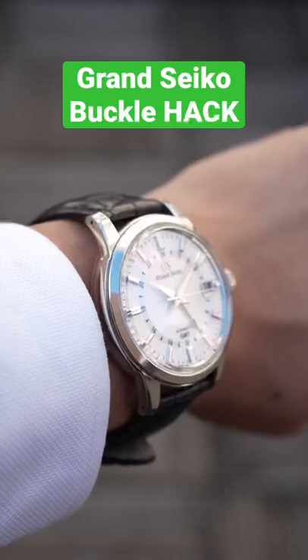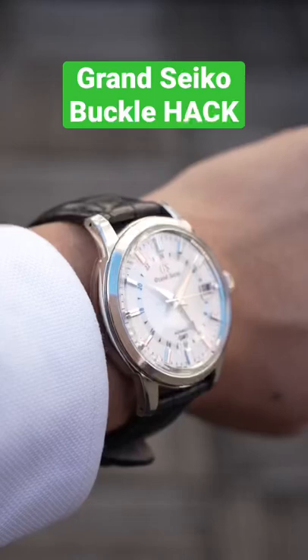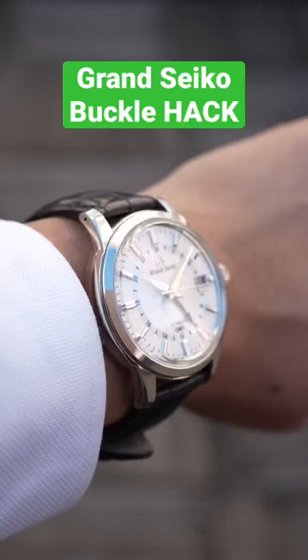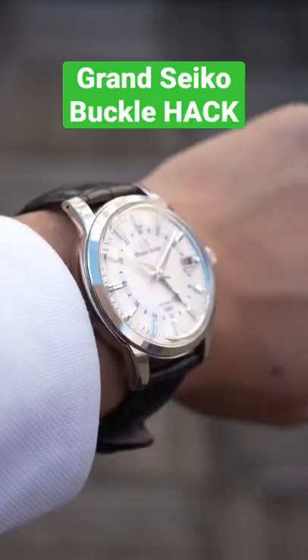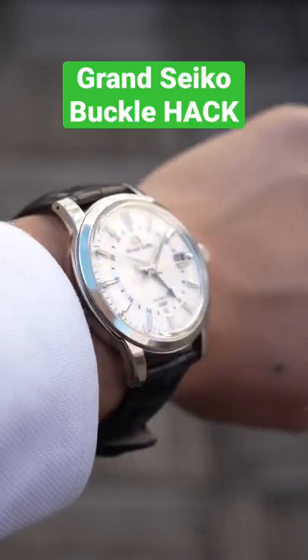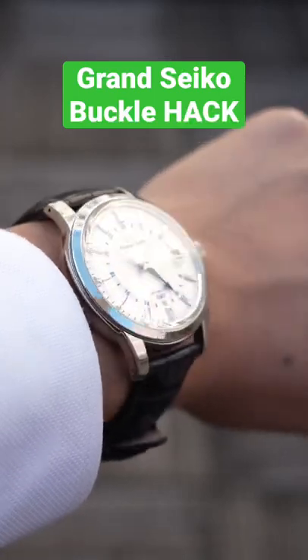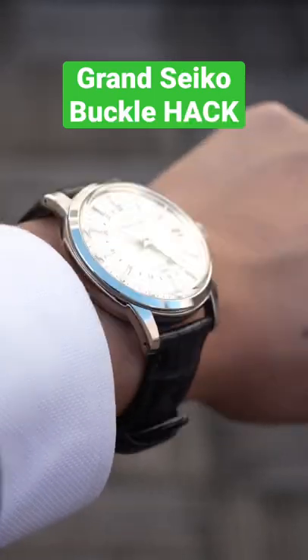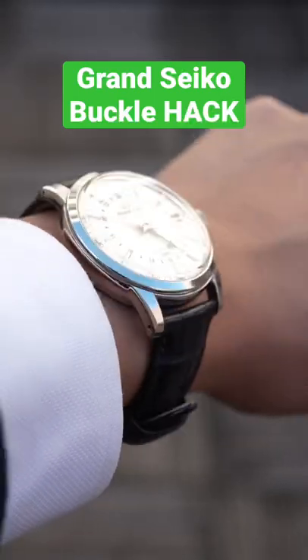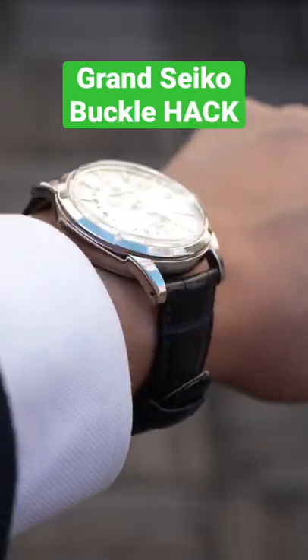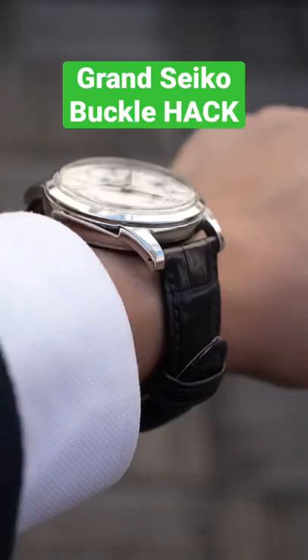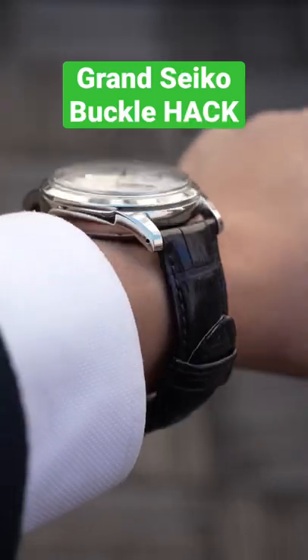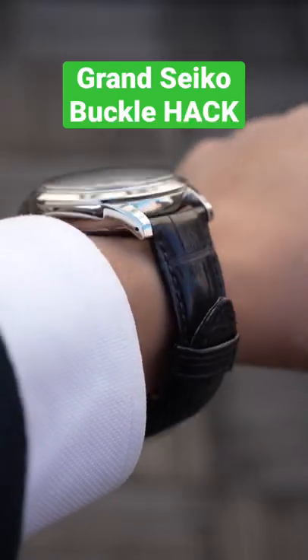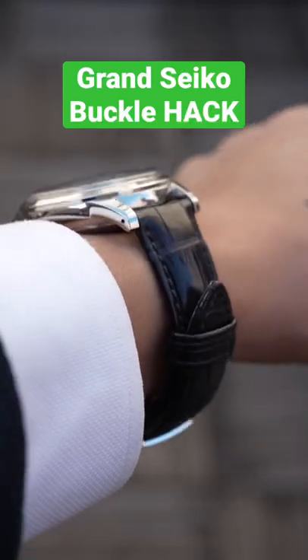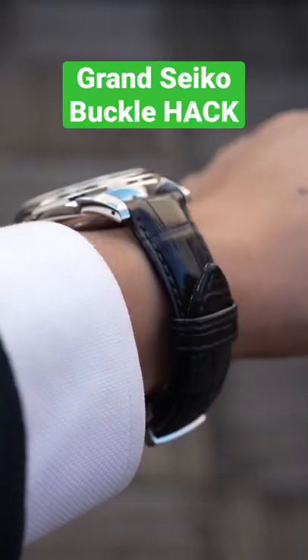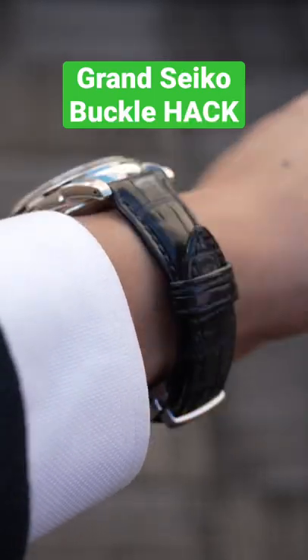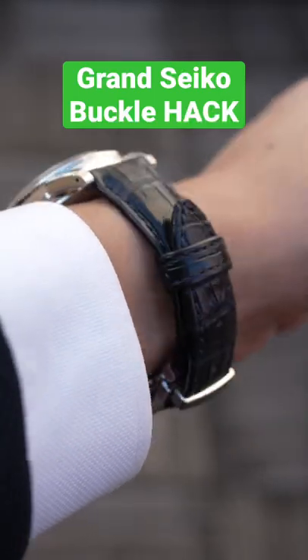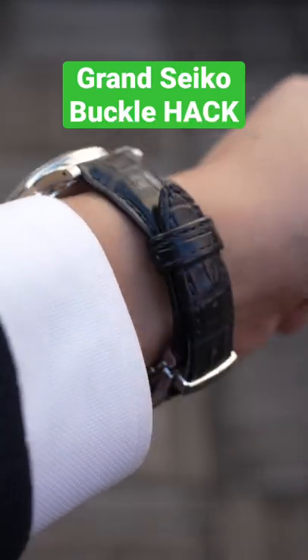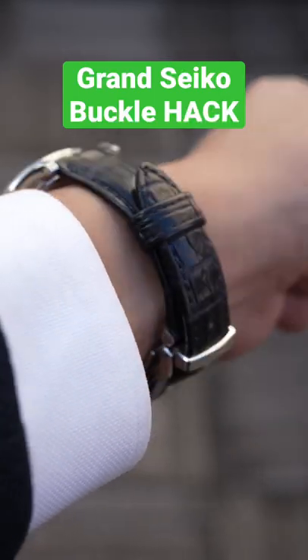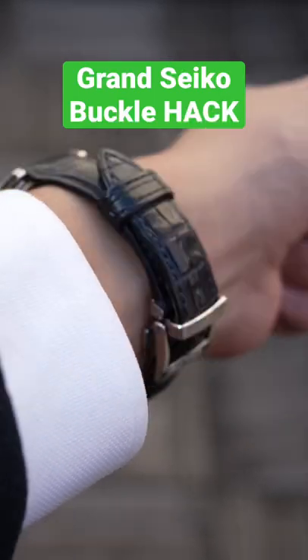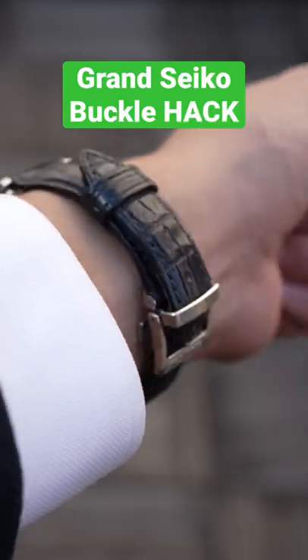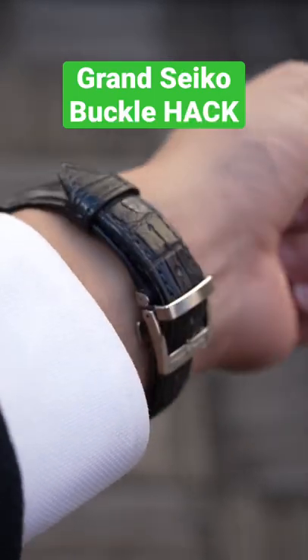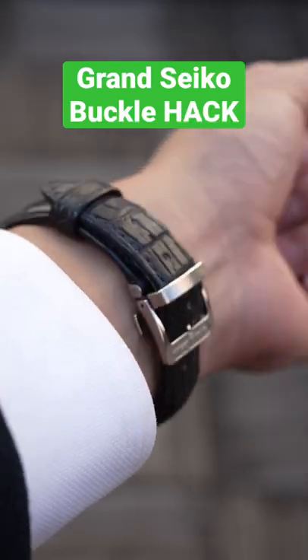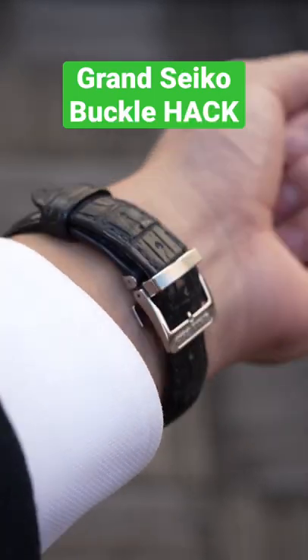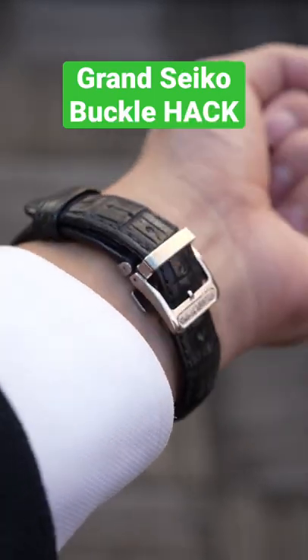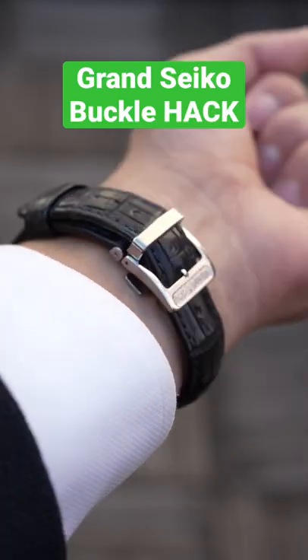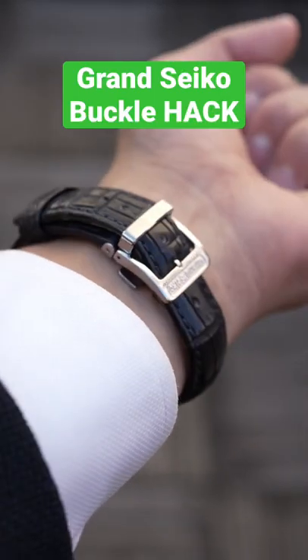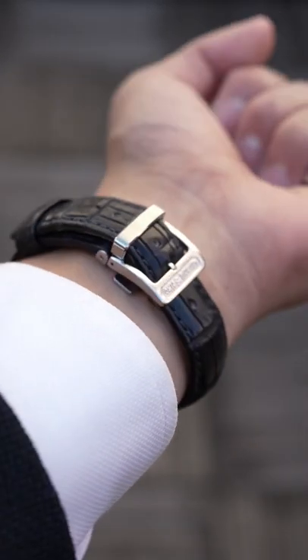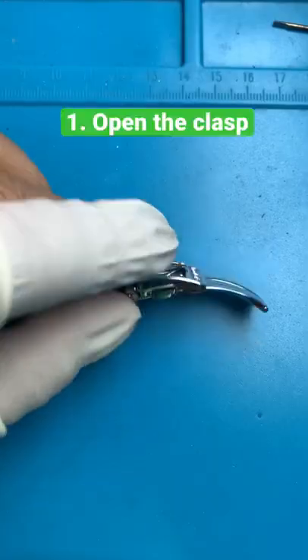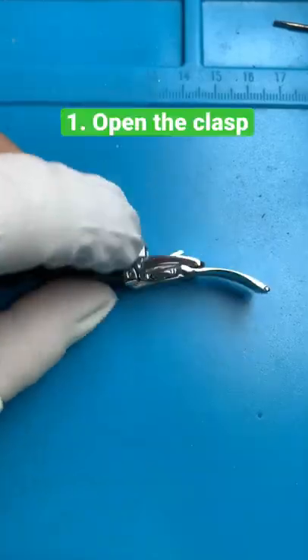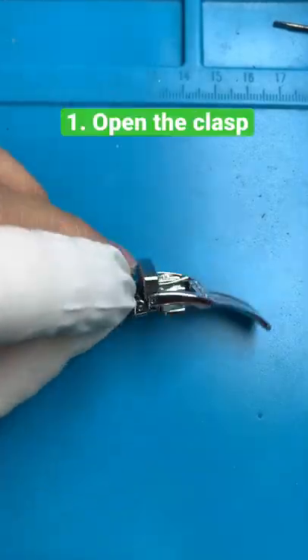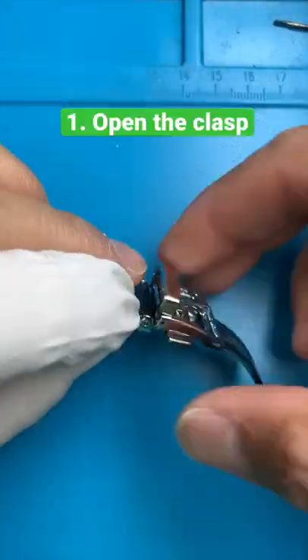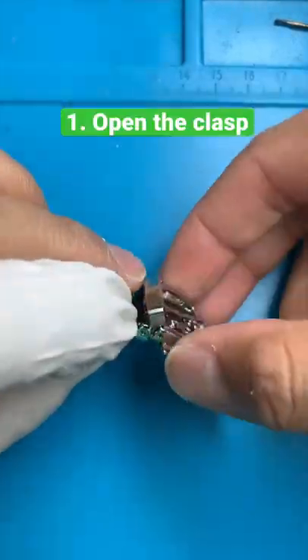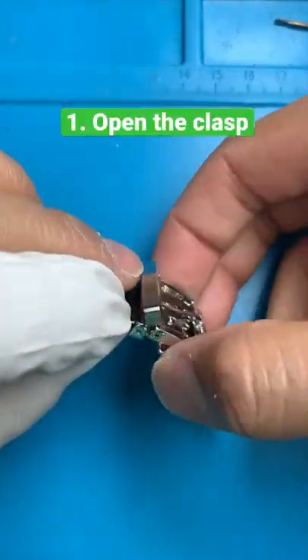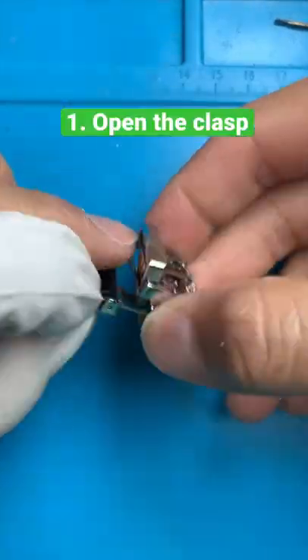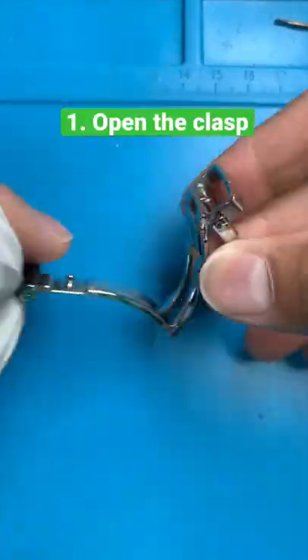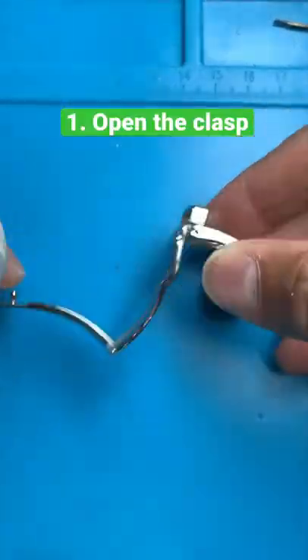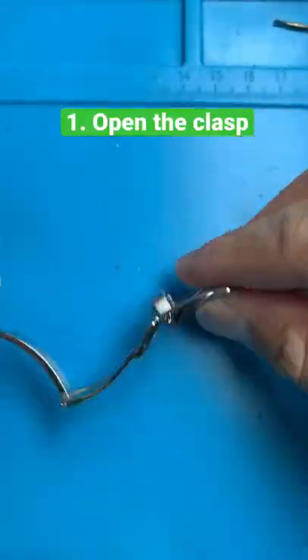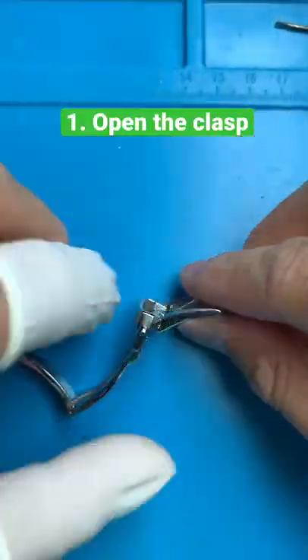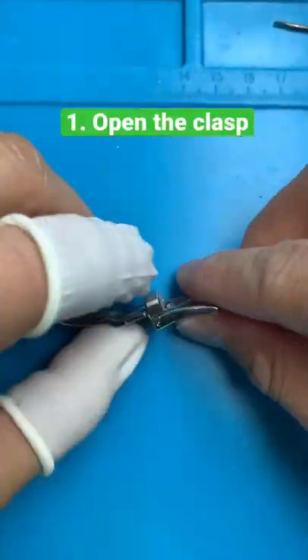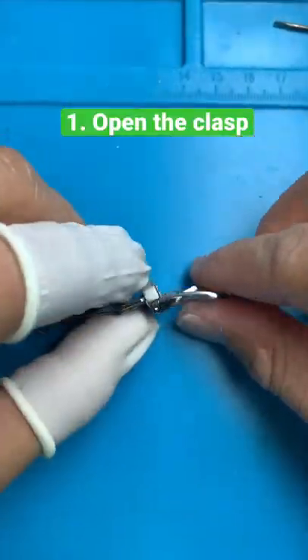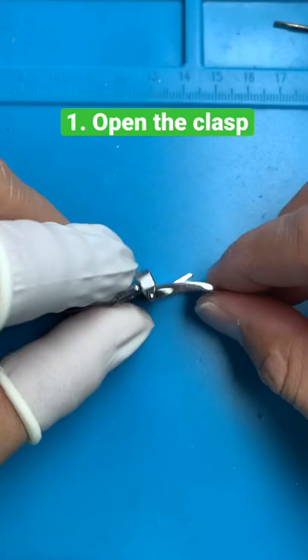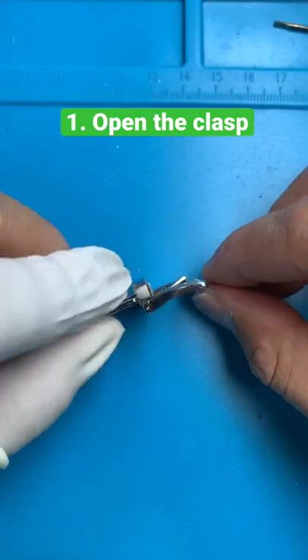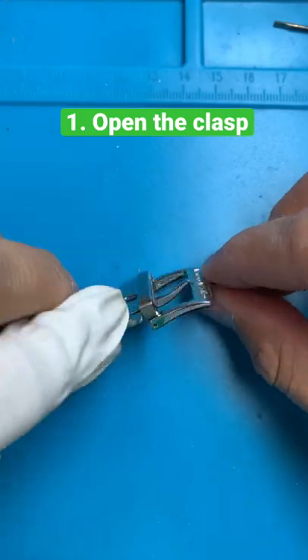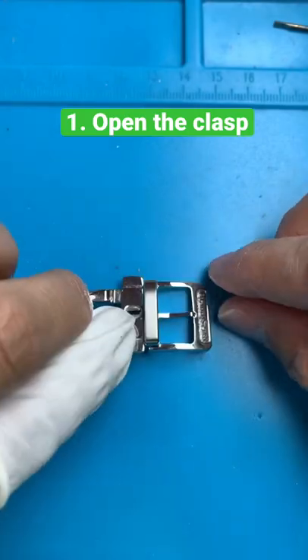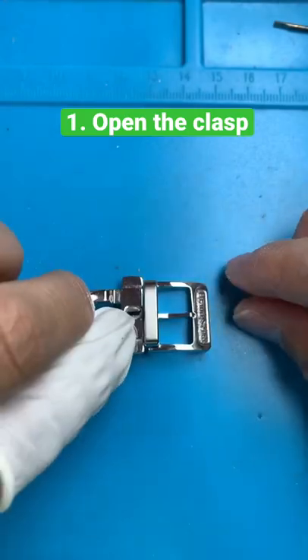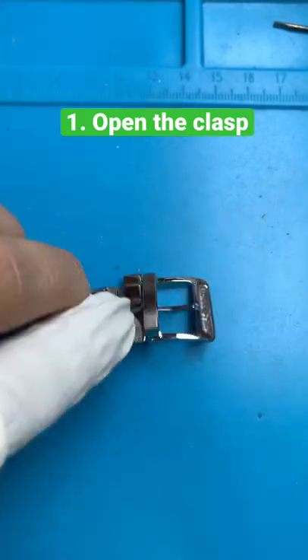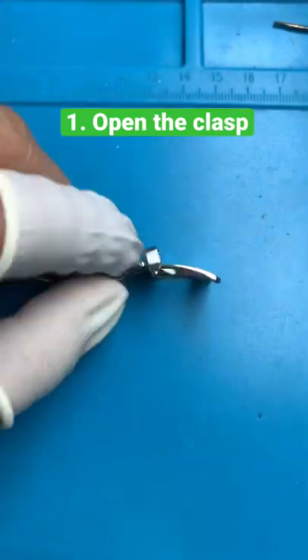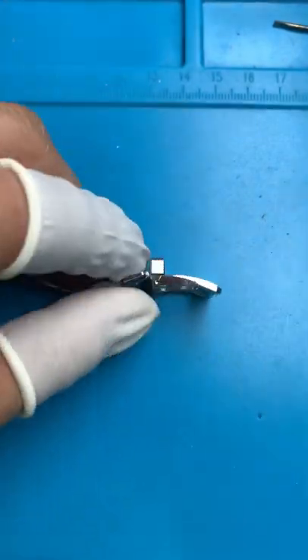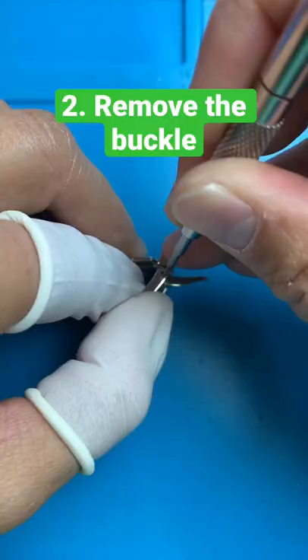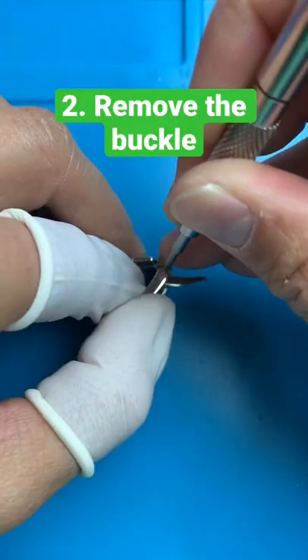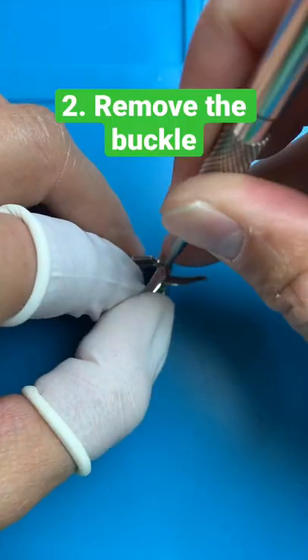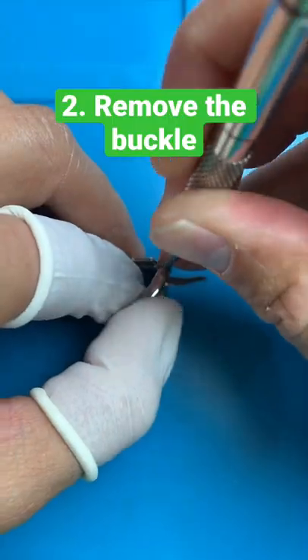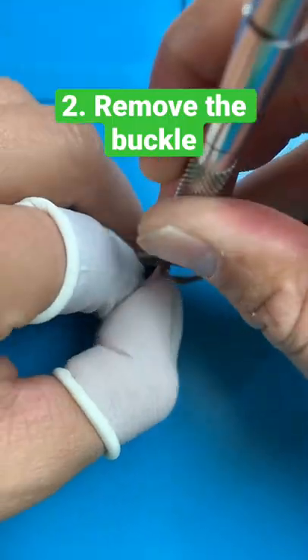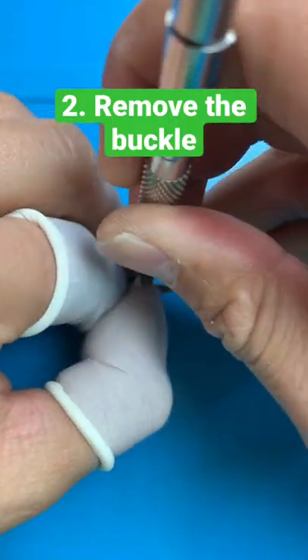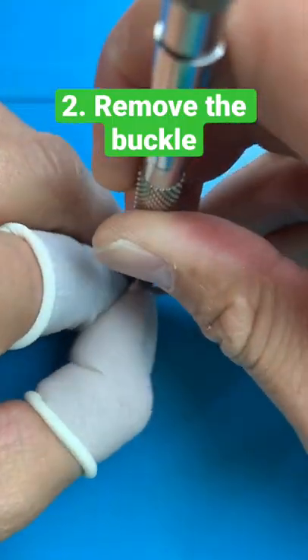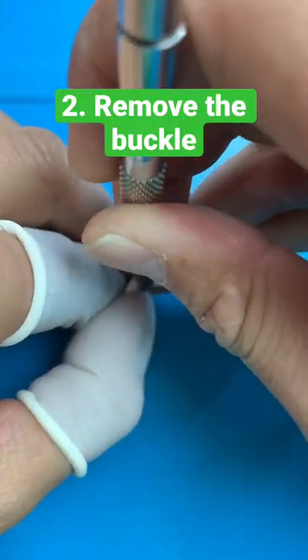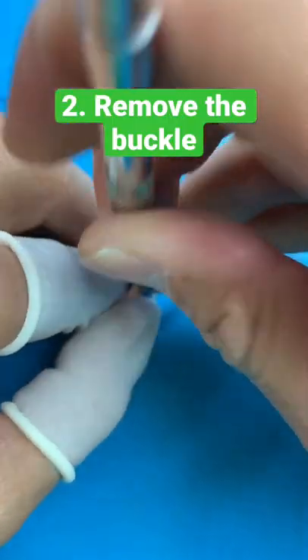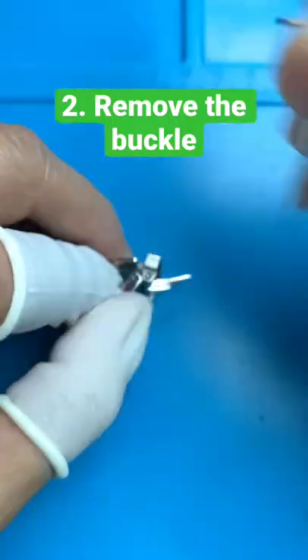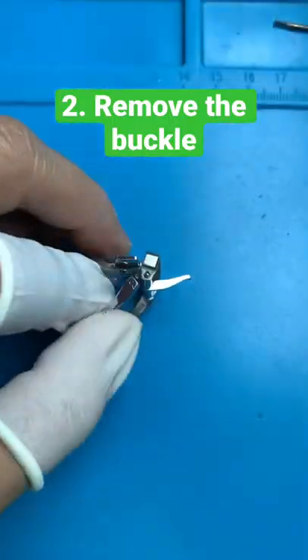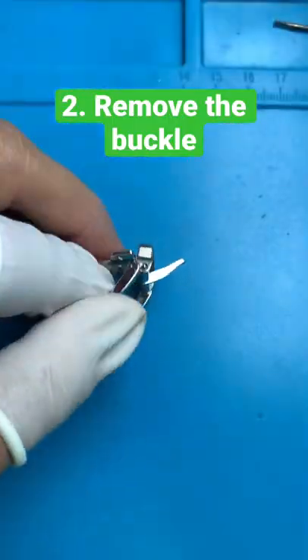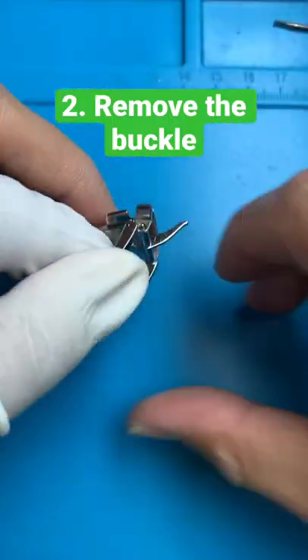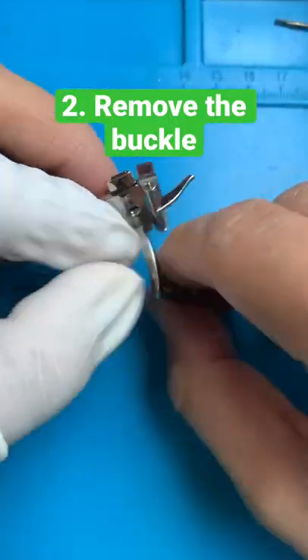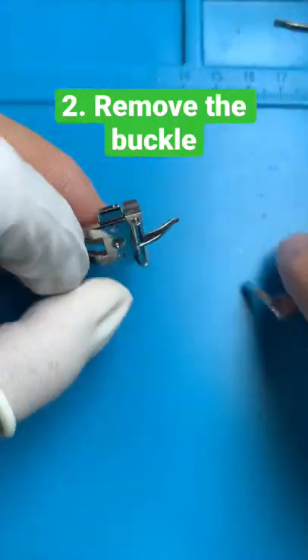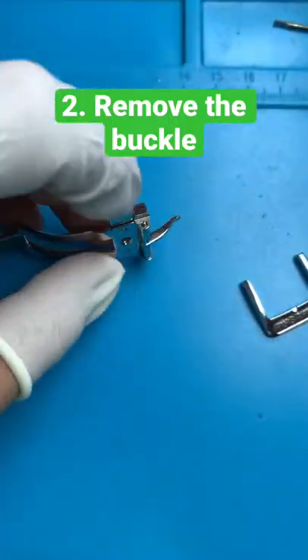How to change a grand cycle folding buckle into a pin buckle. First, open the clasp to isolate the section. Then use a spring bar tool to remove the buckle.